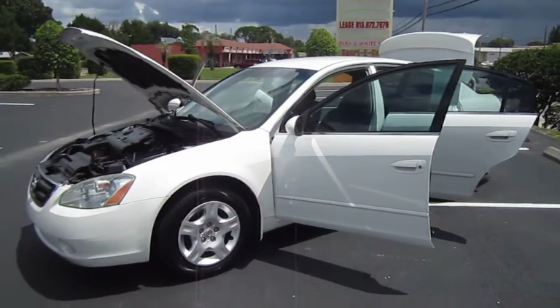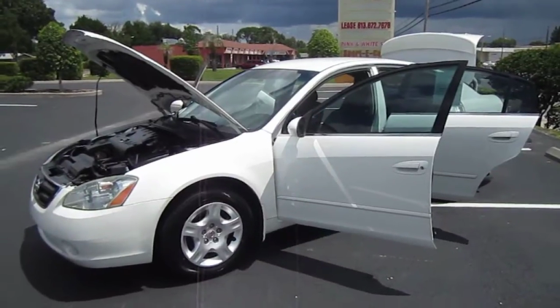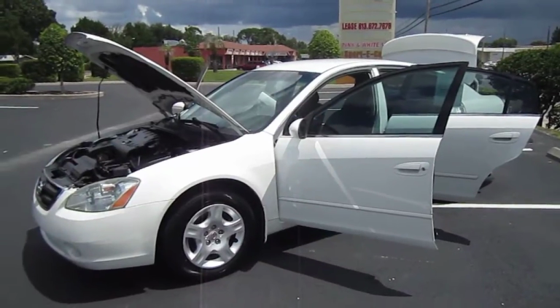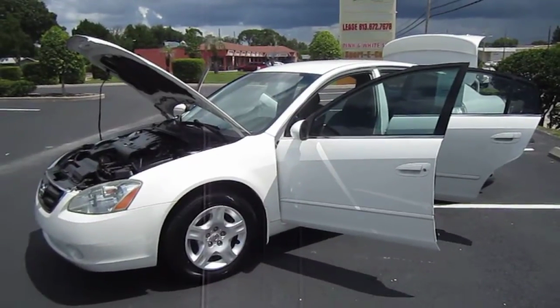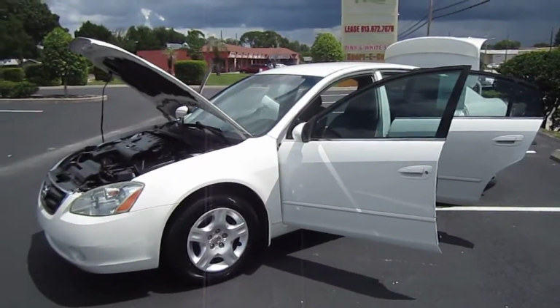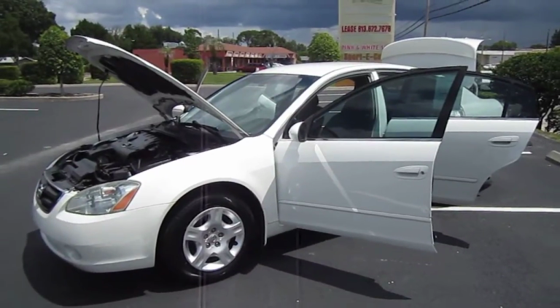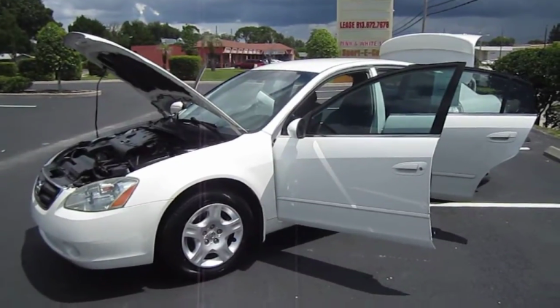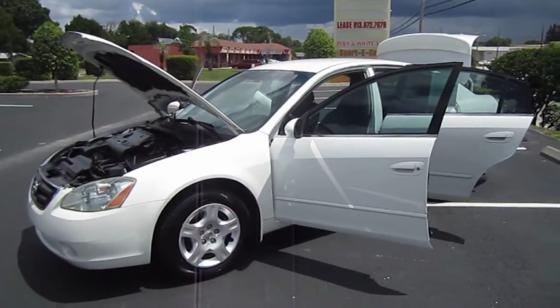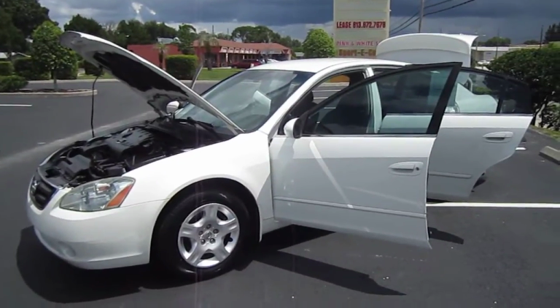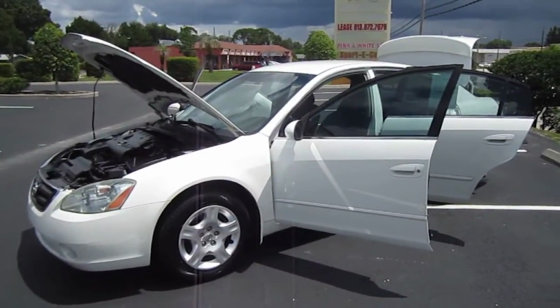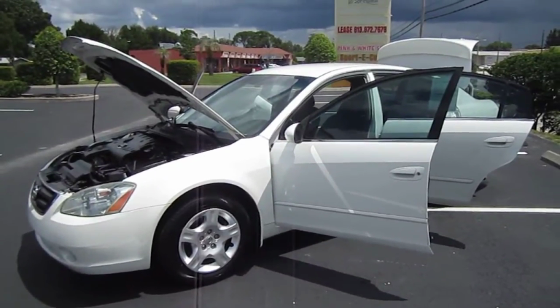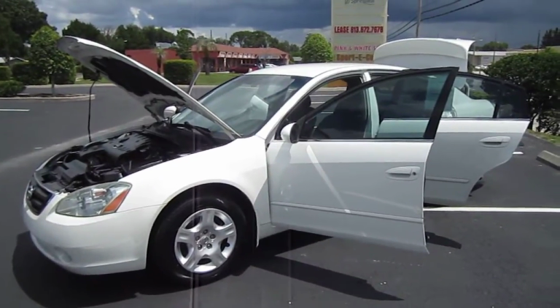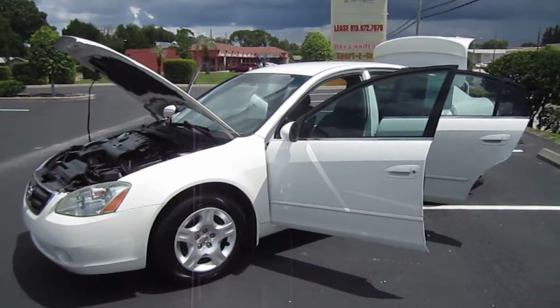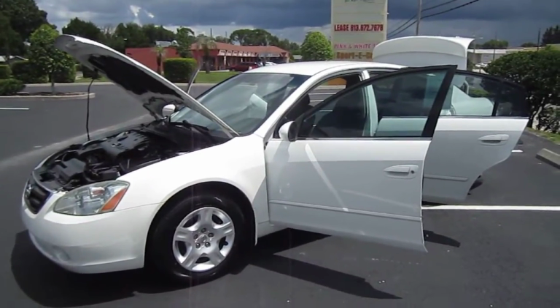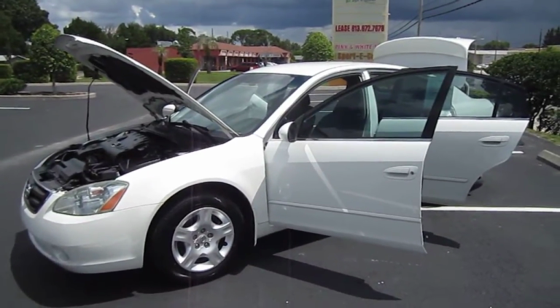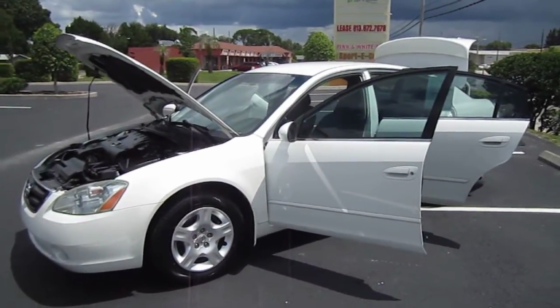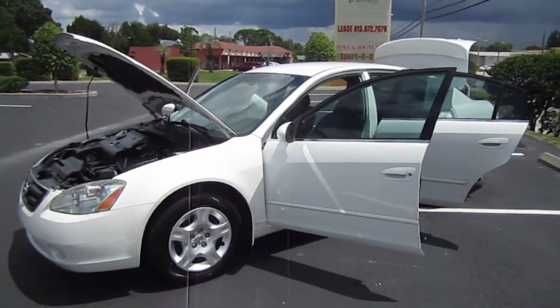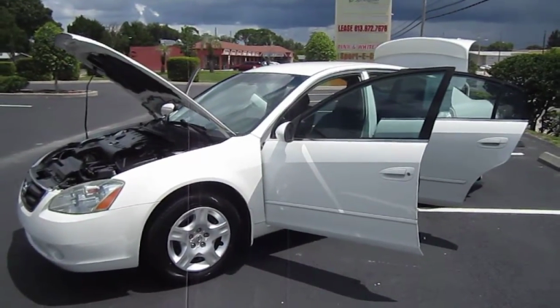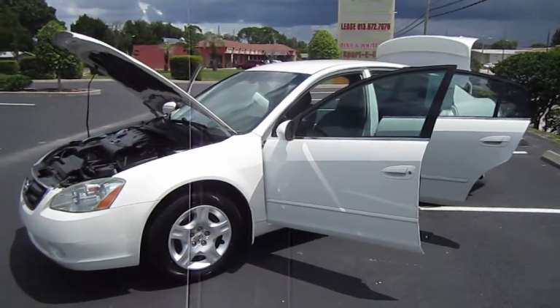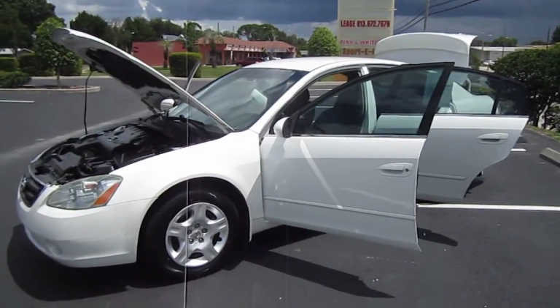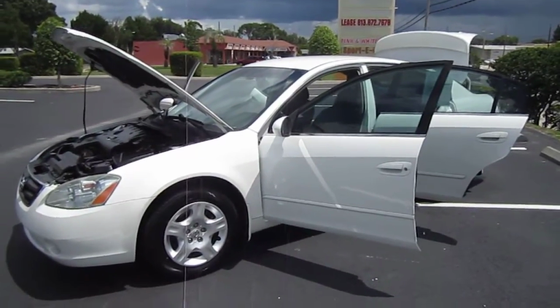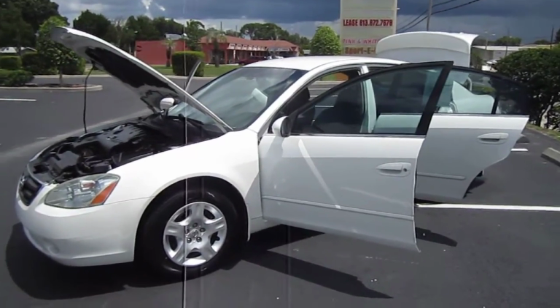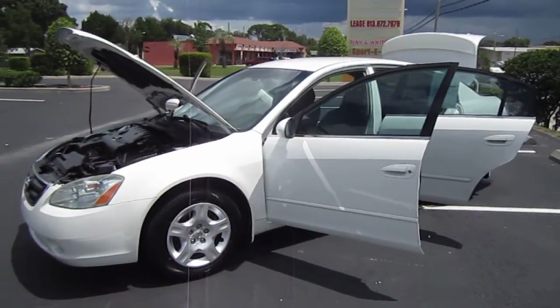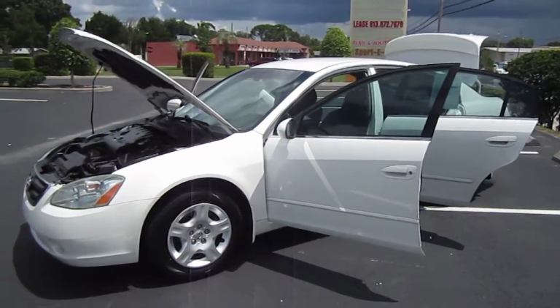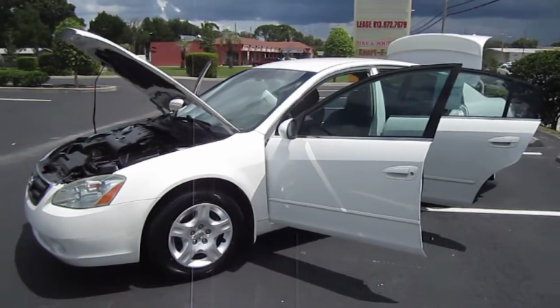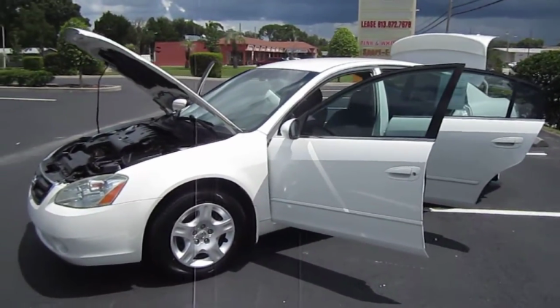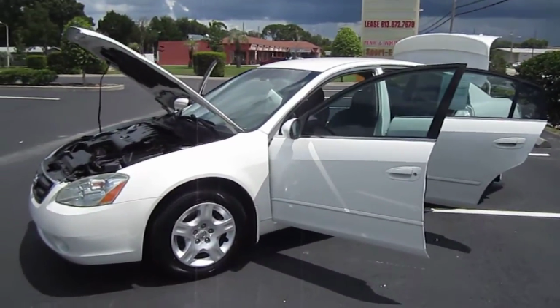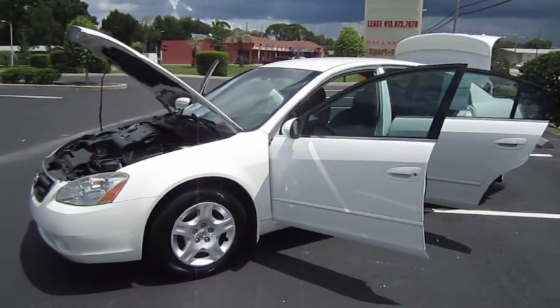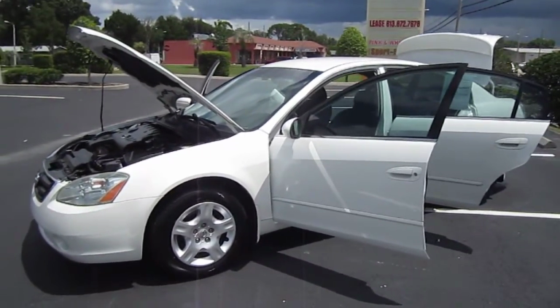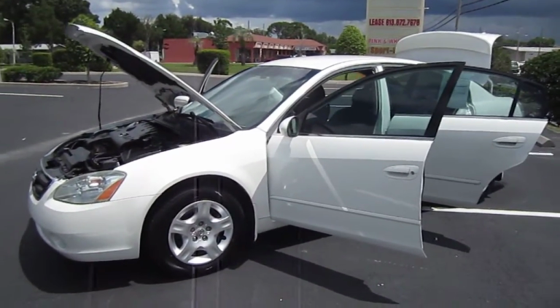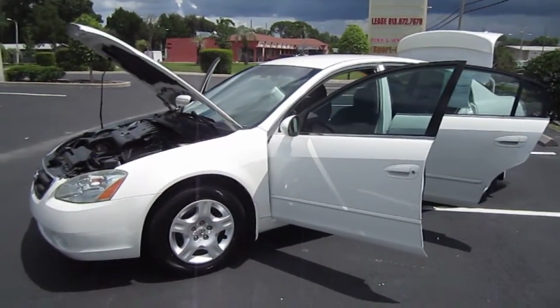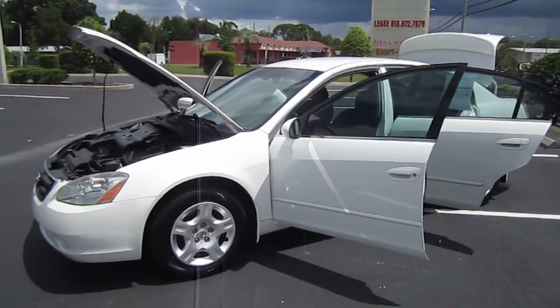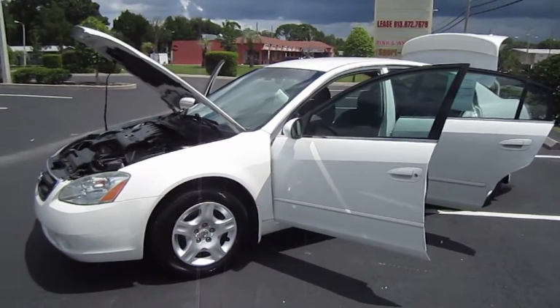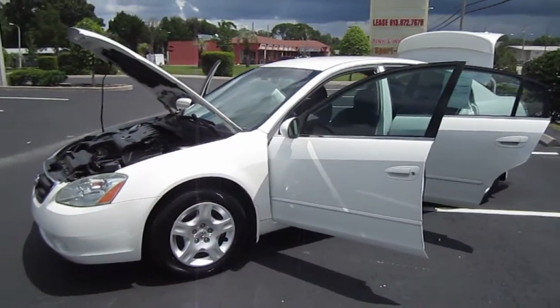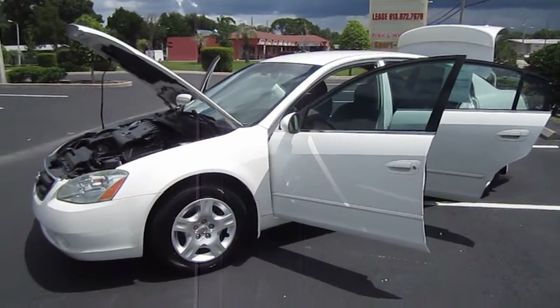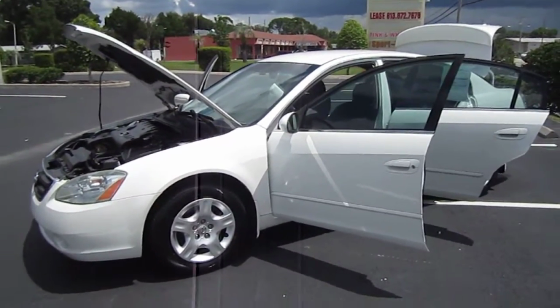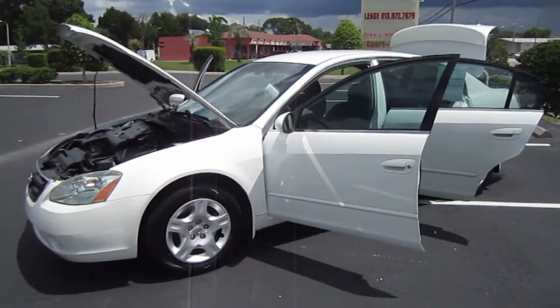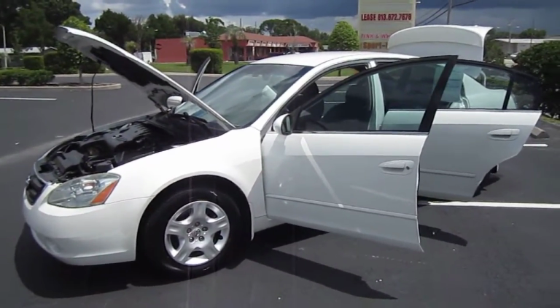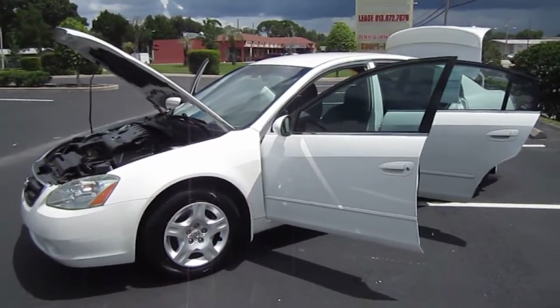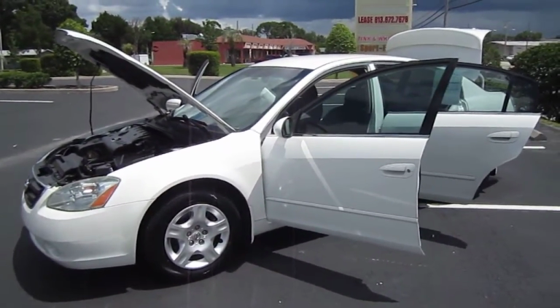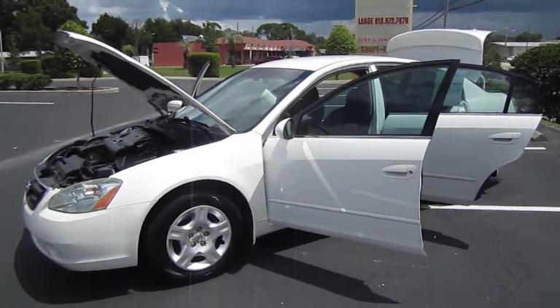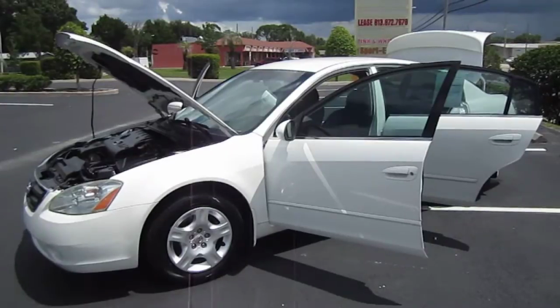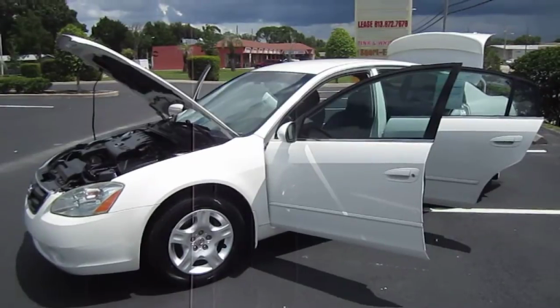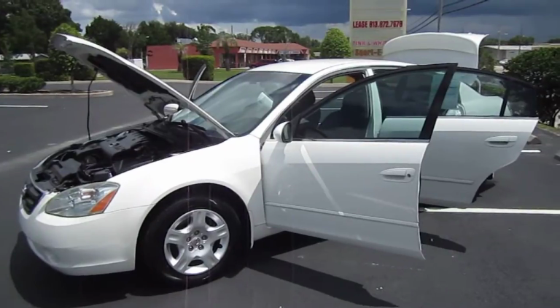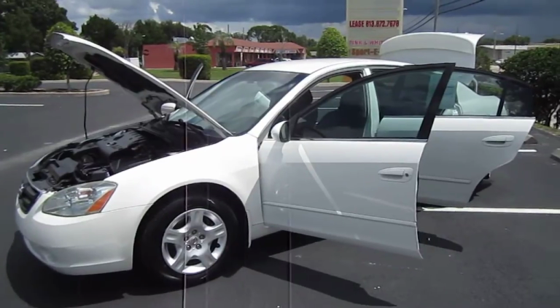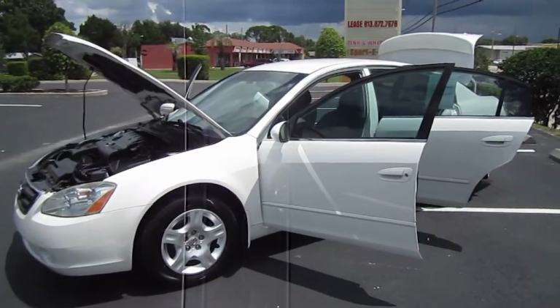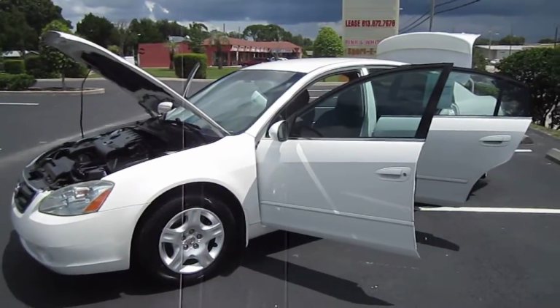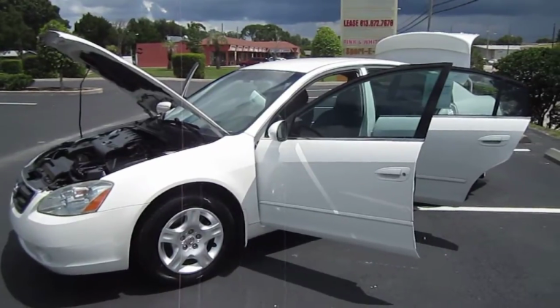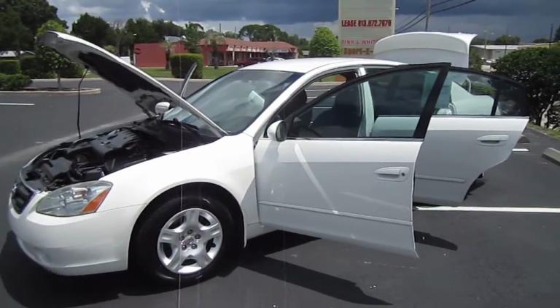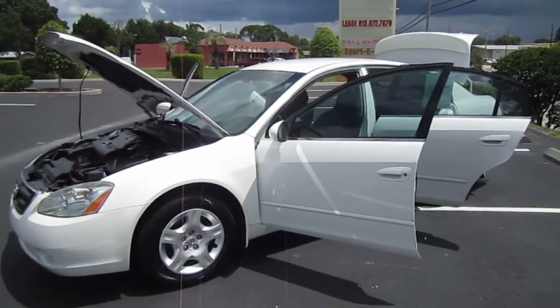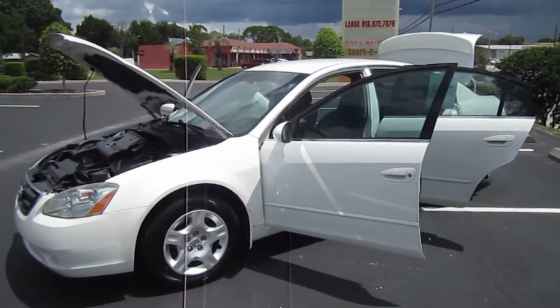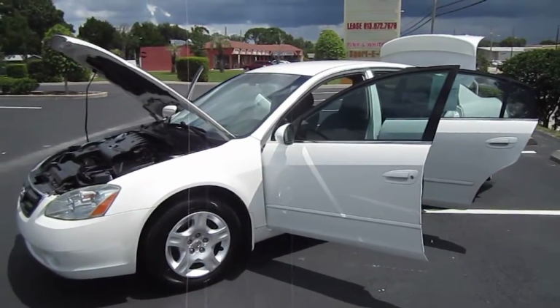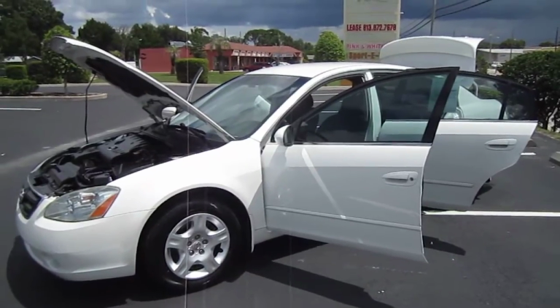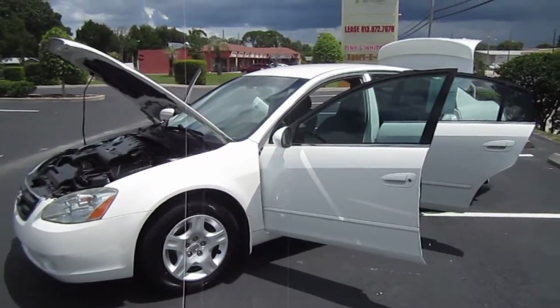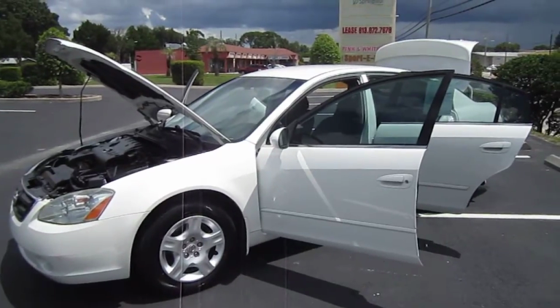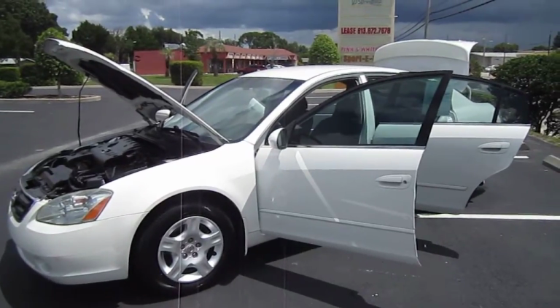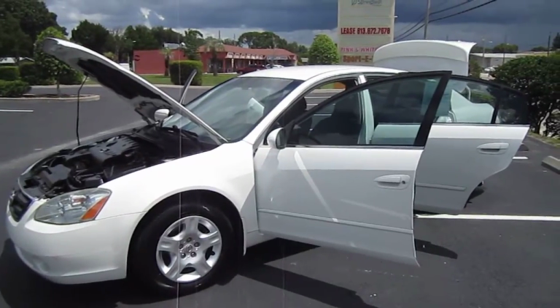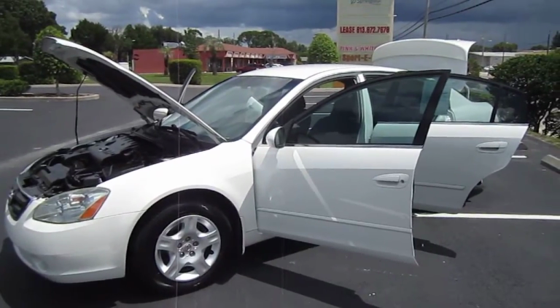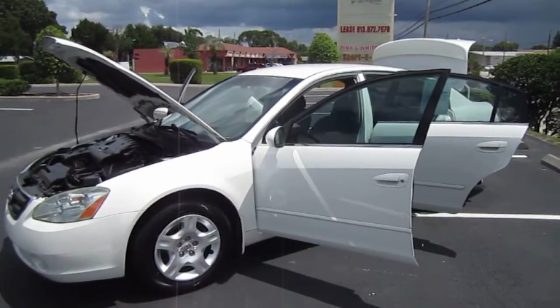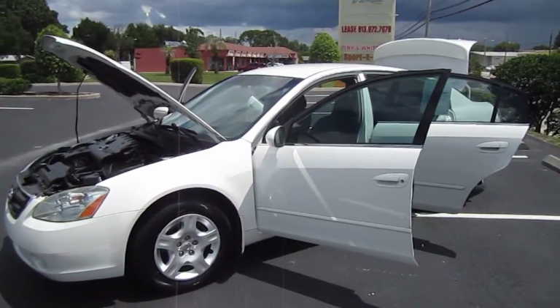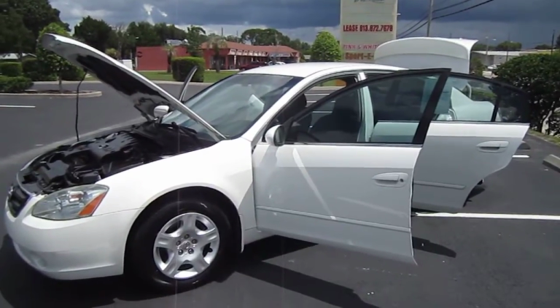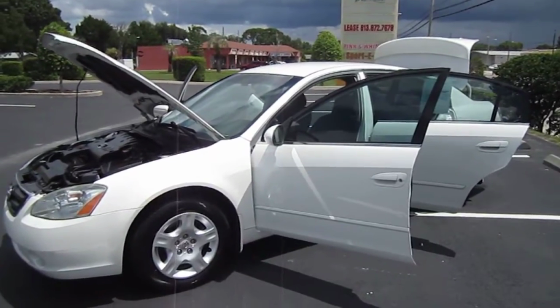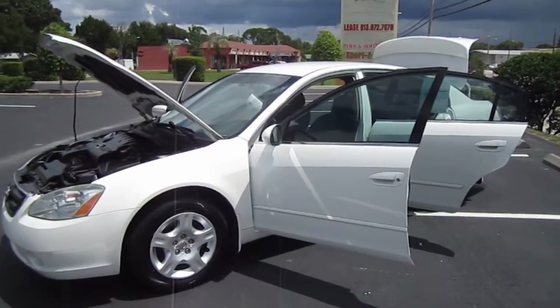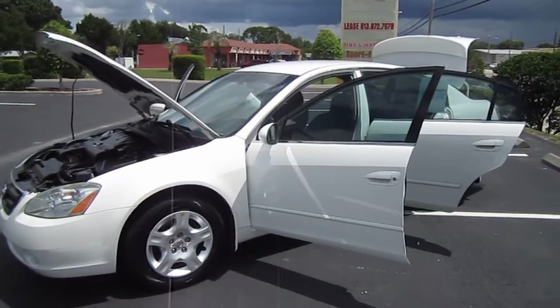Good afternoon, YouTube. Here's Nick from Meticulous Motors again. Here for sale today is a 2003 Nissan Altima 2.5S.